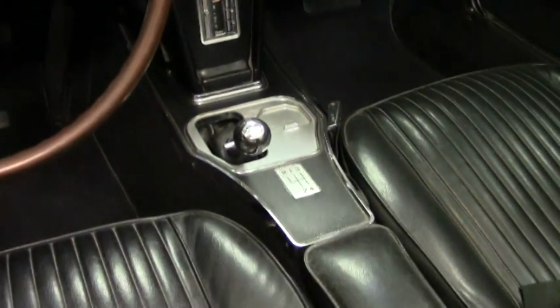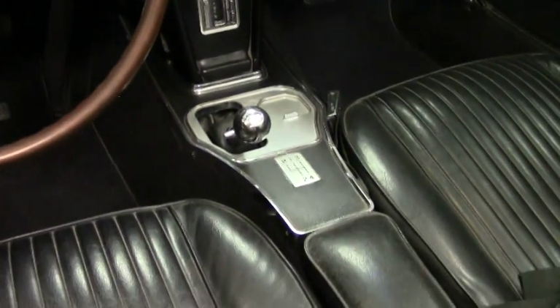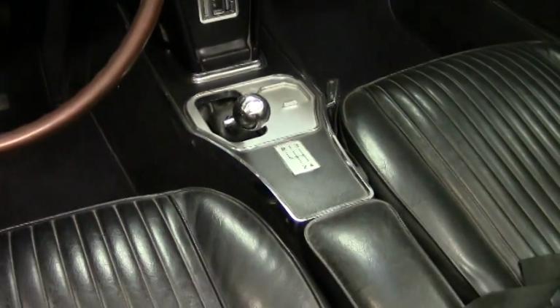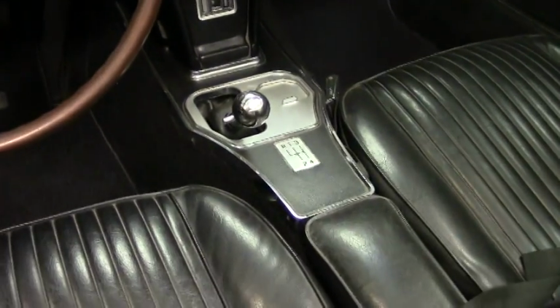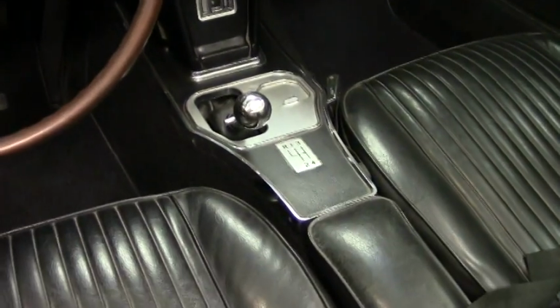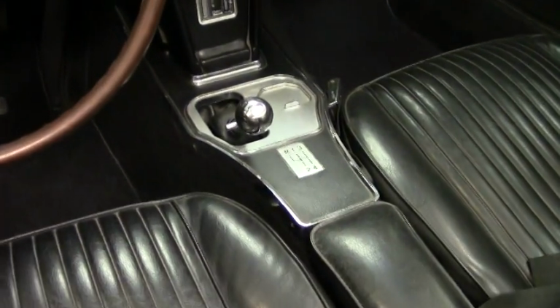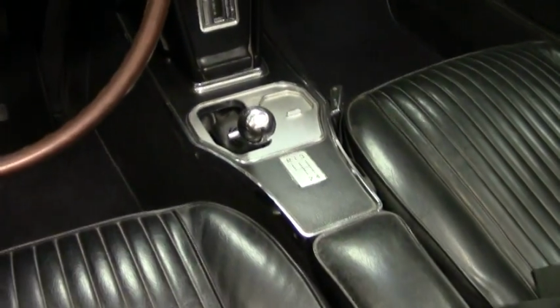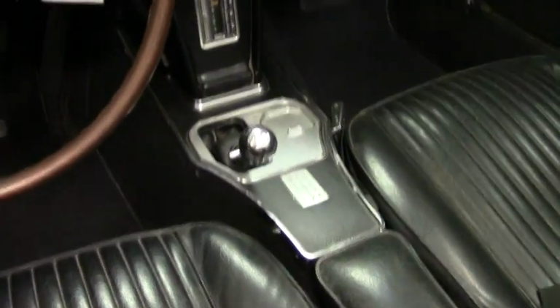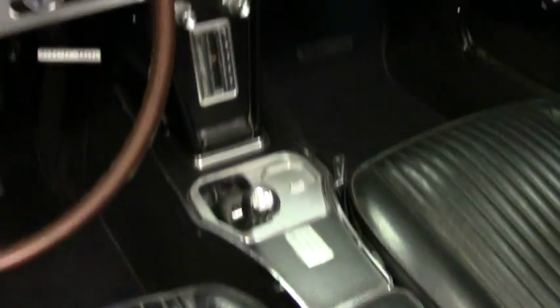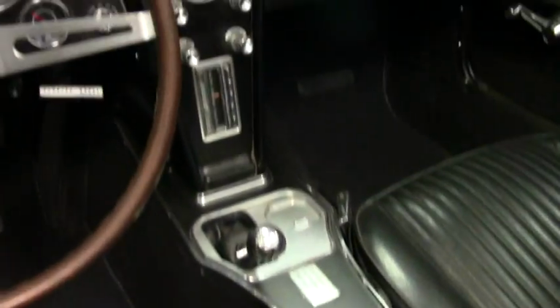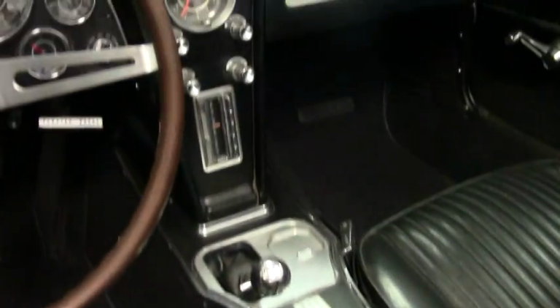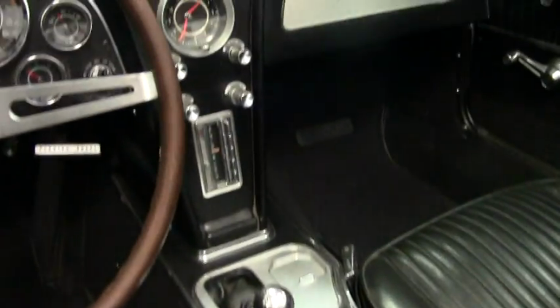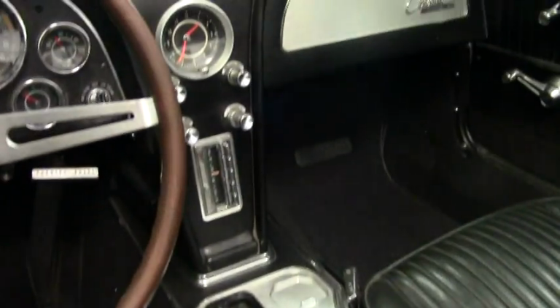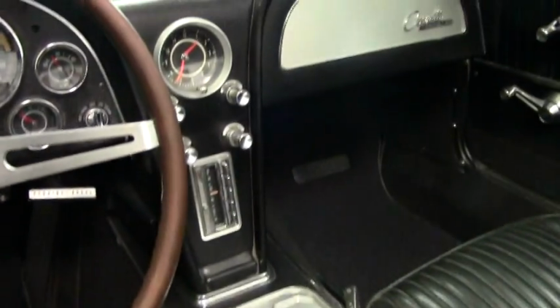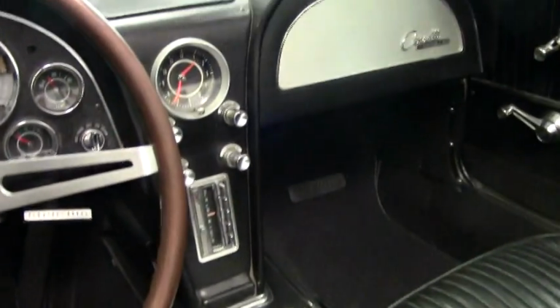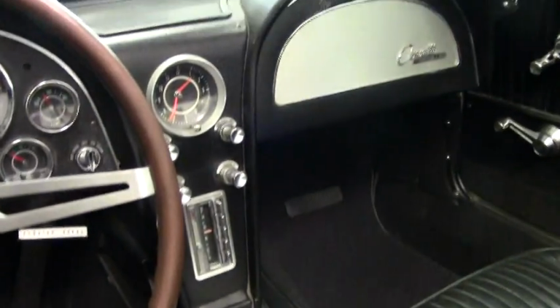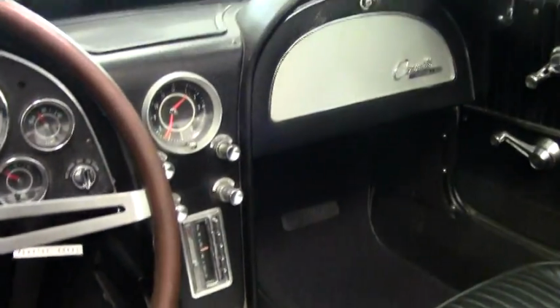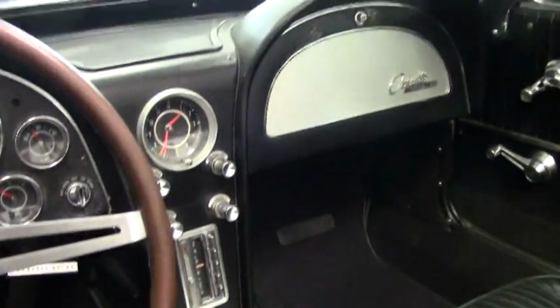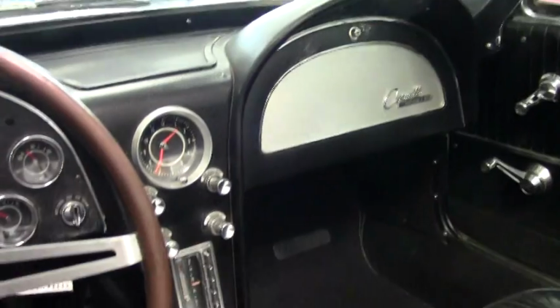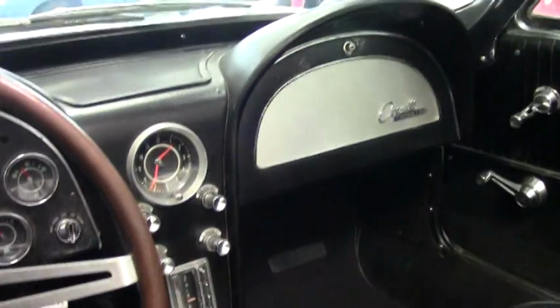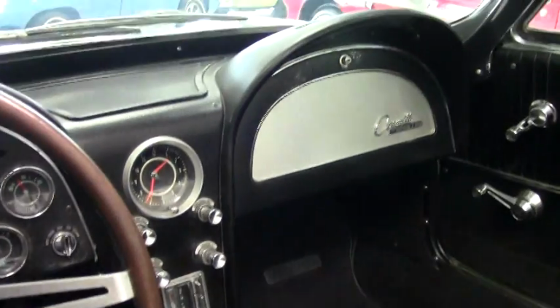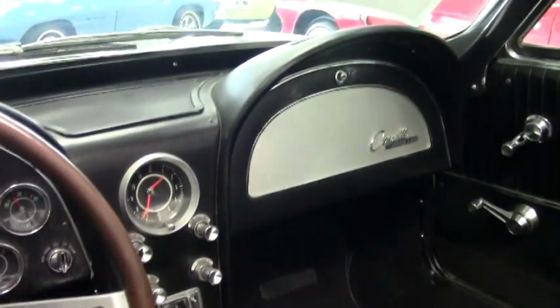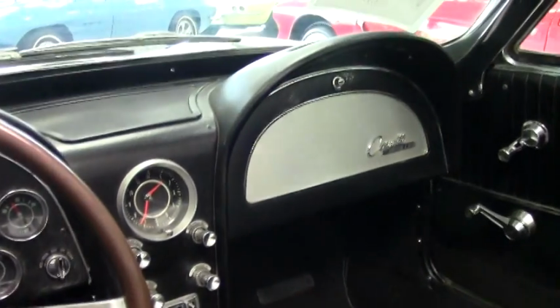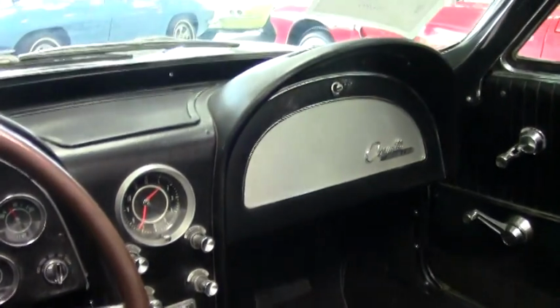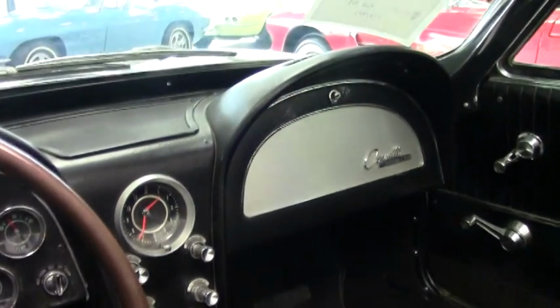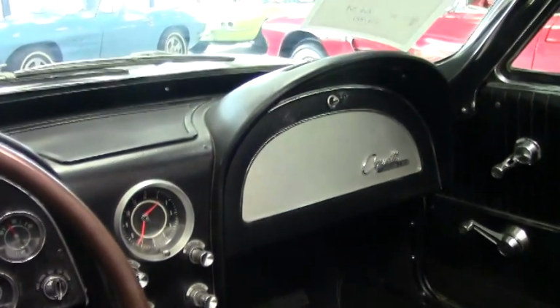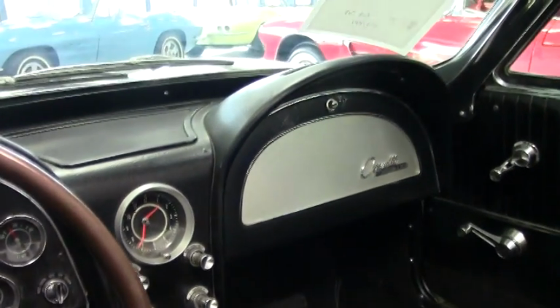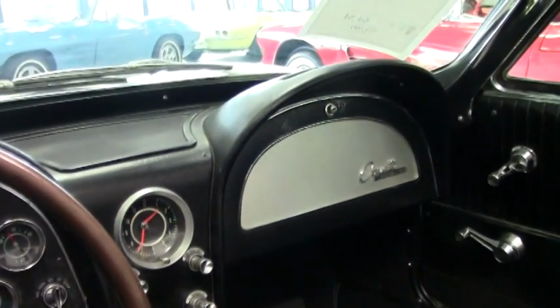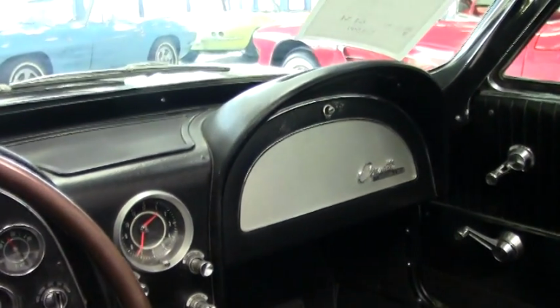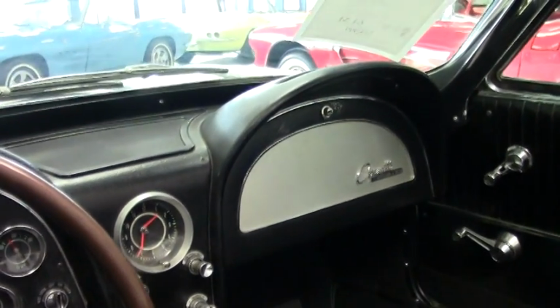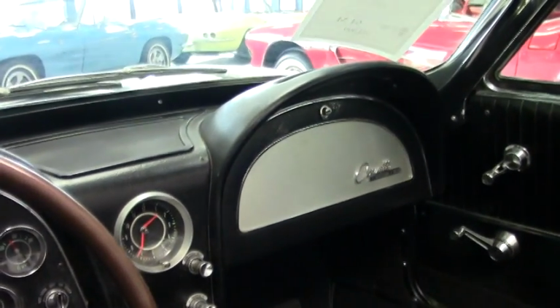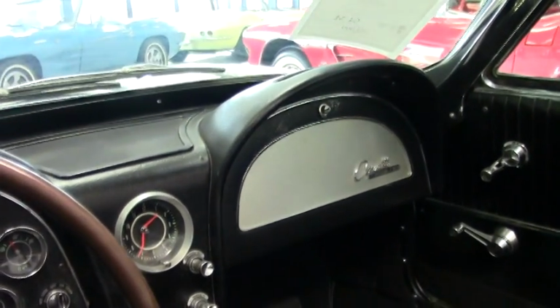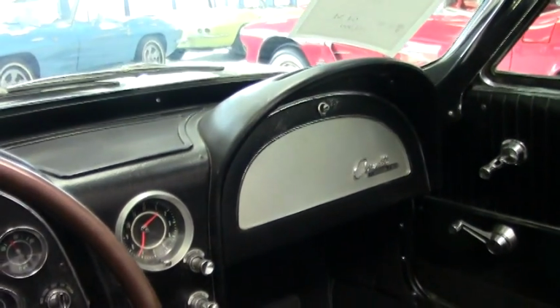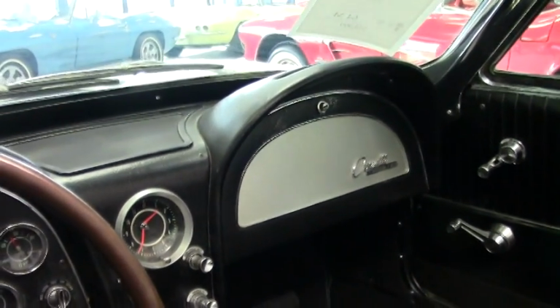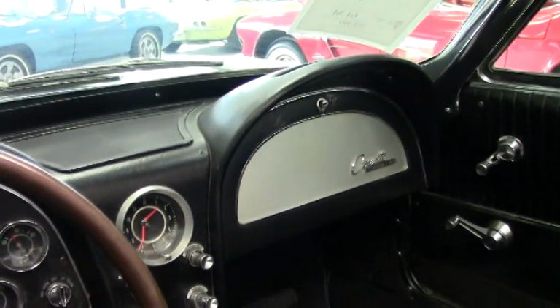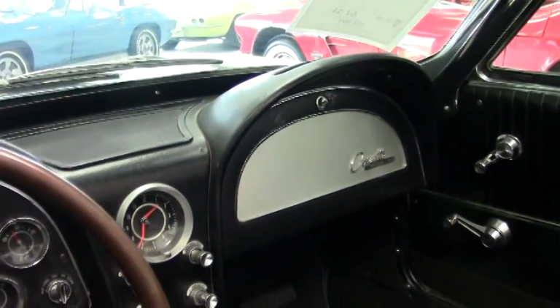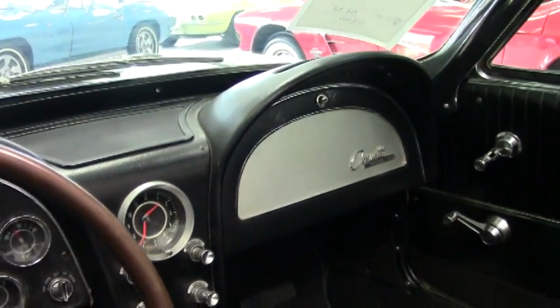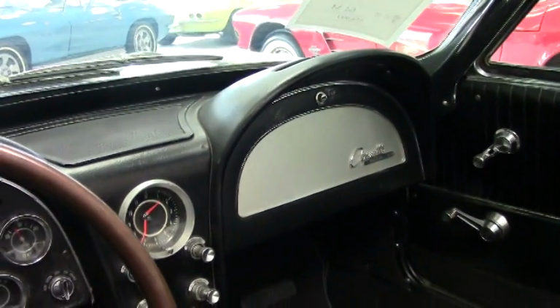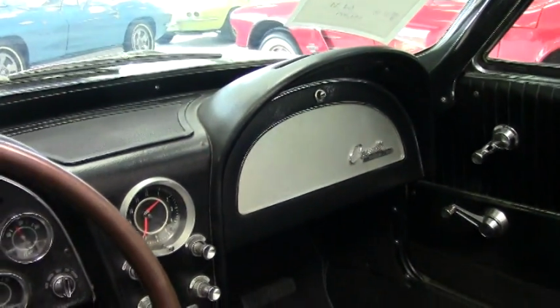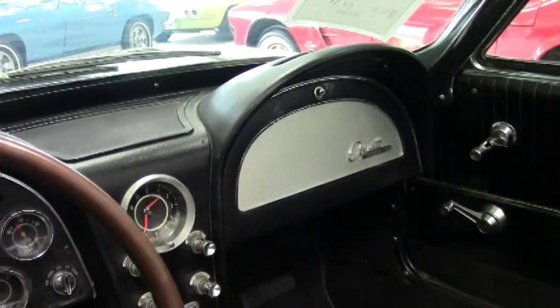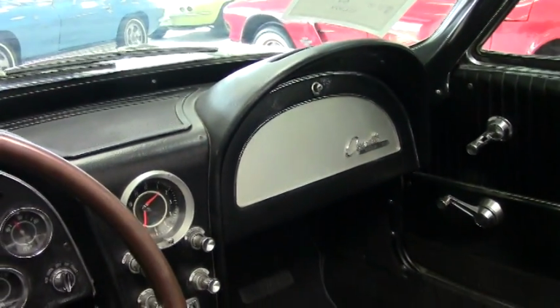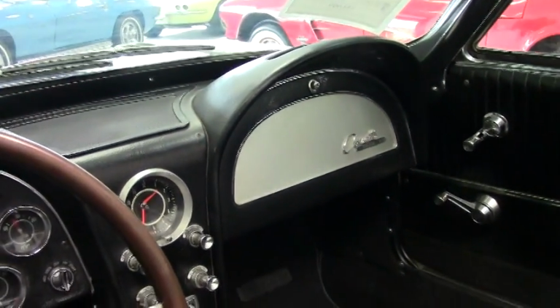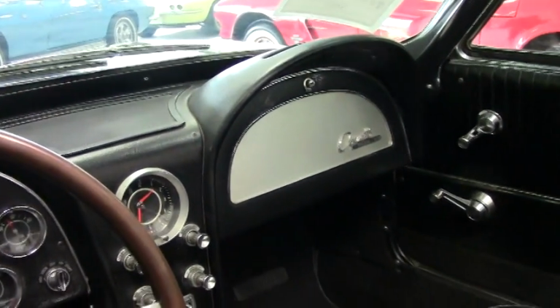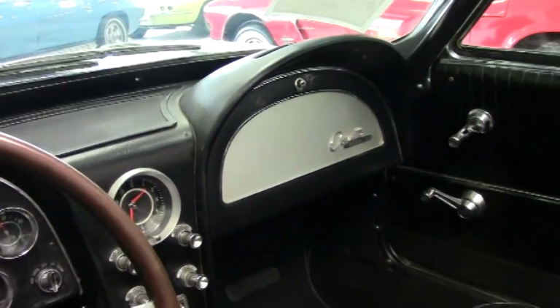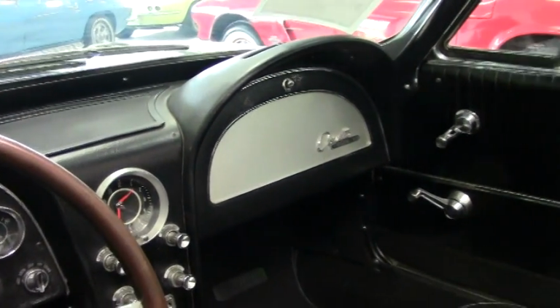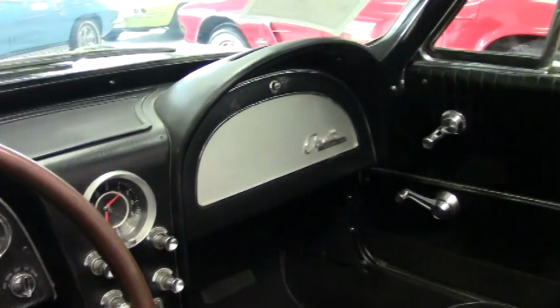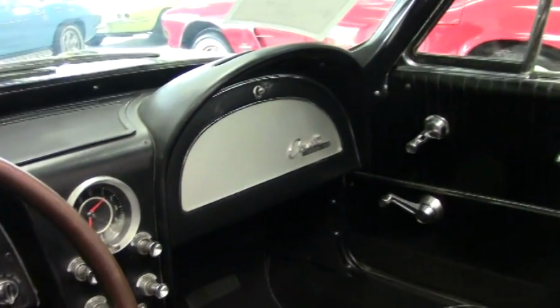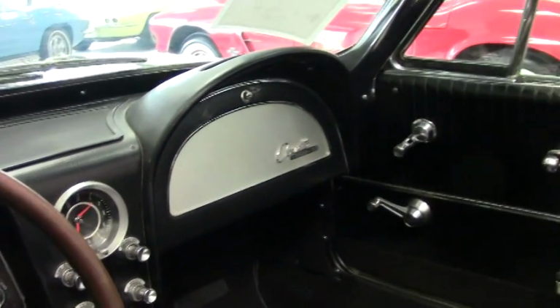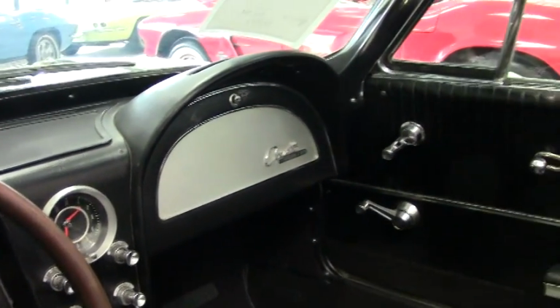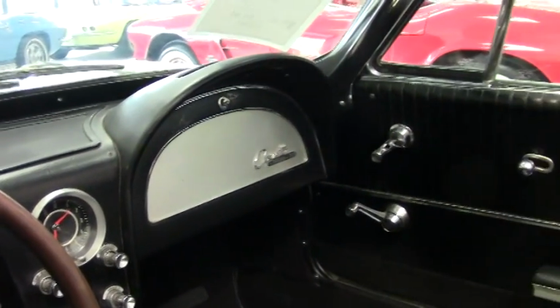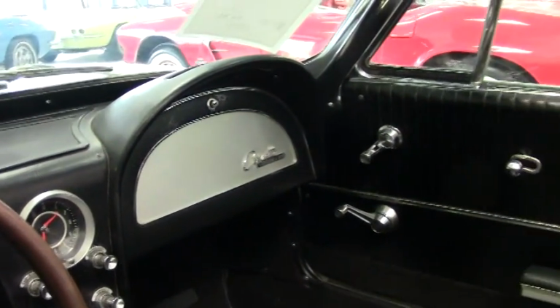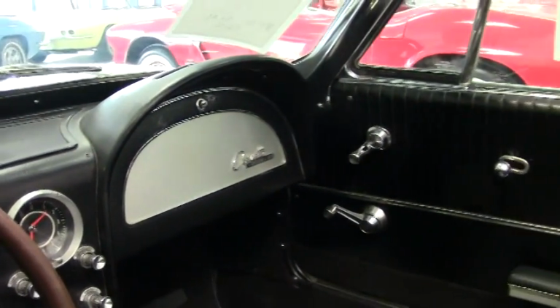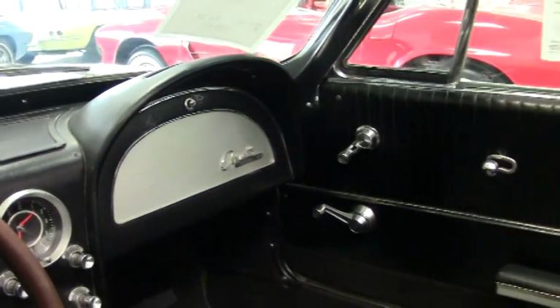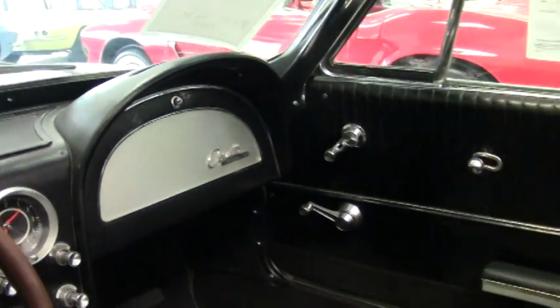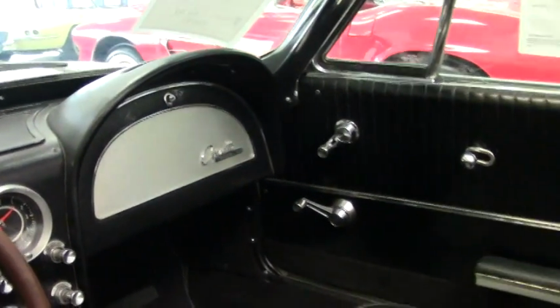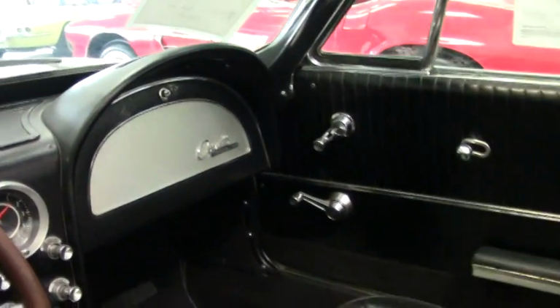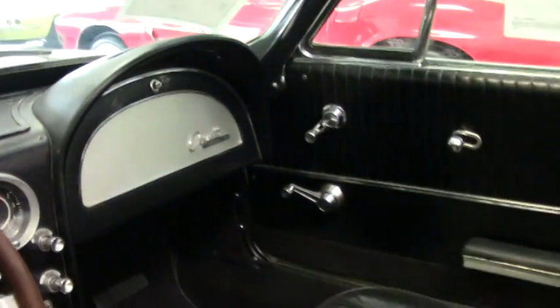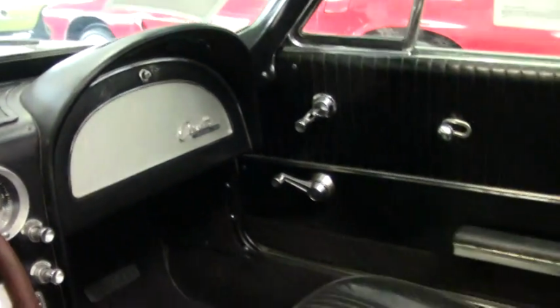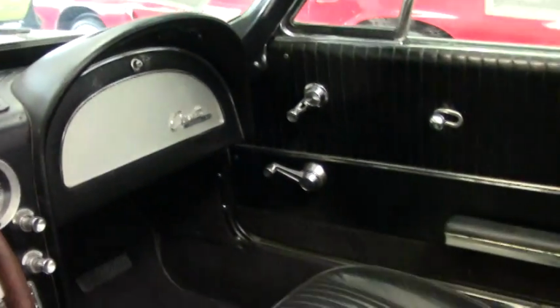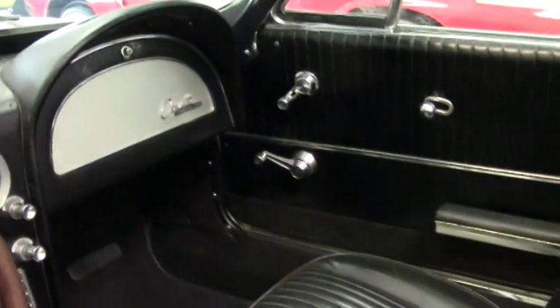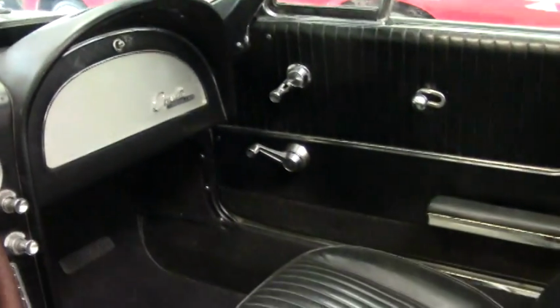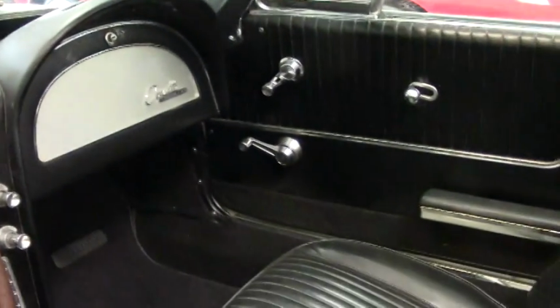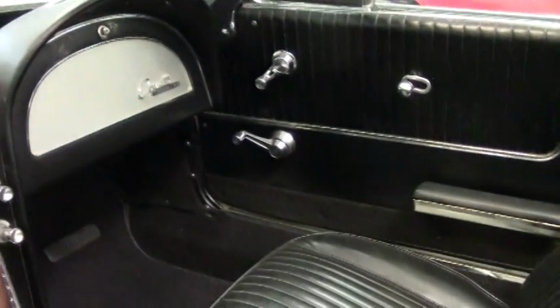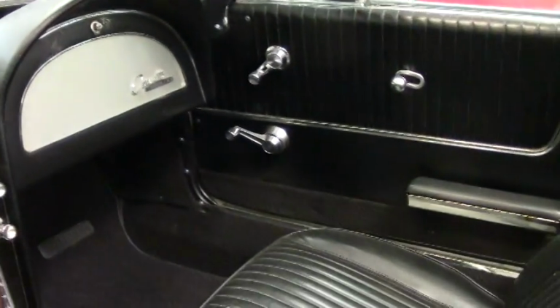For you cruisers and first time Corvette owners who definitely want to cruise, this would be an ideal candidate for you. The interior is definitely very good plus.